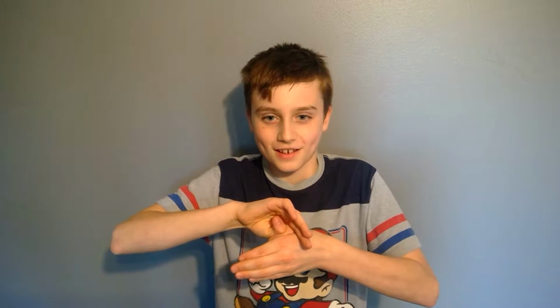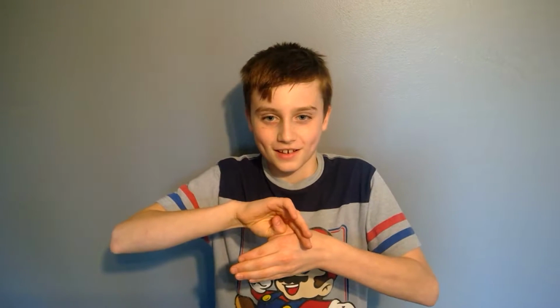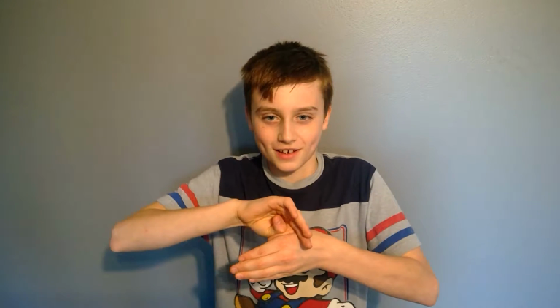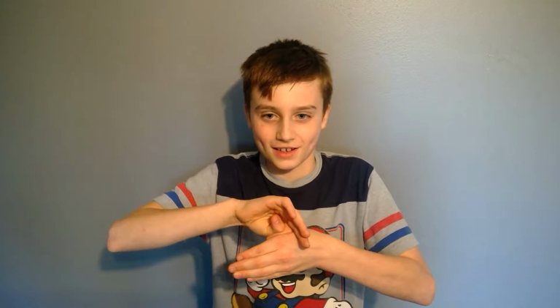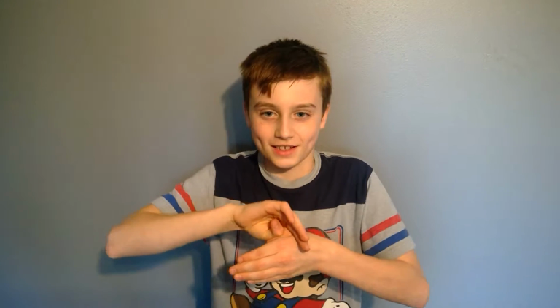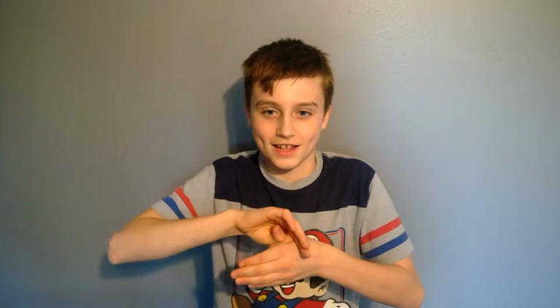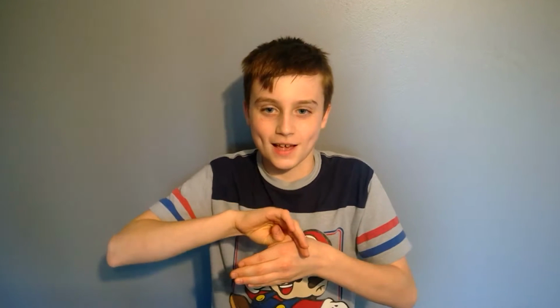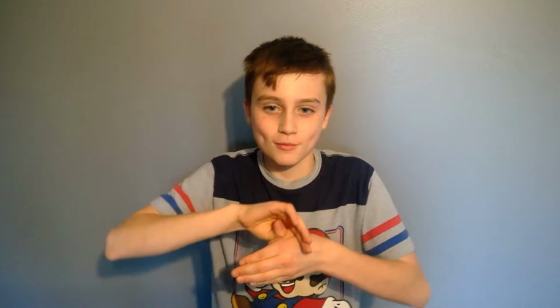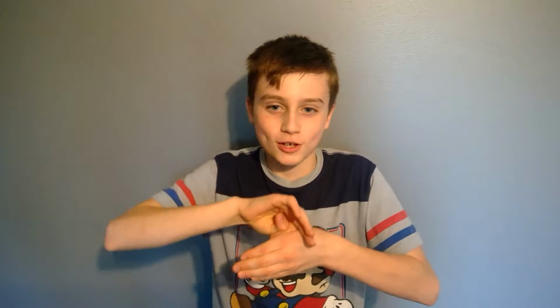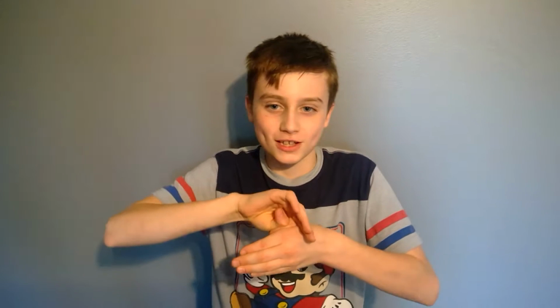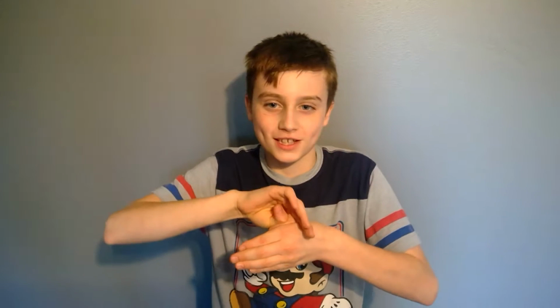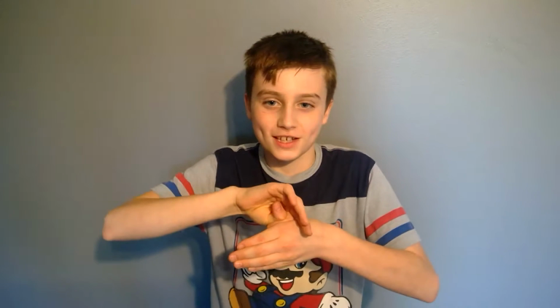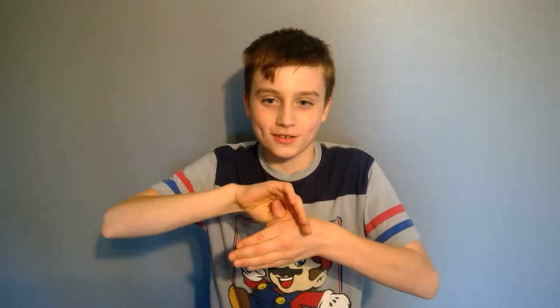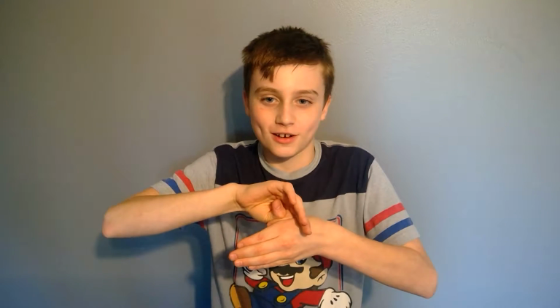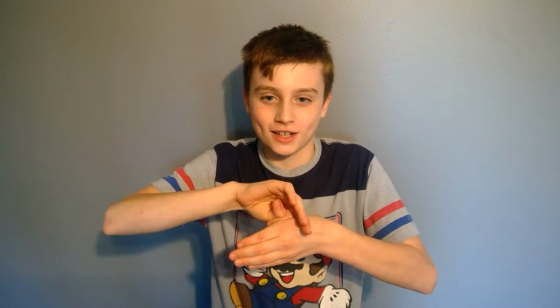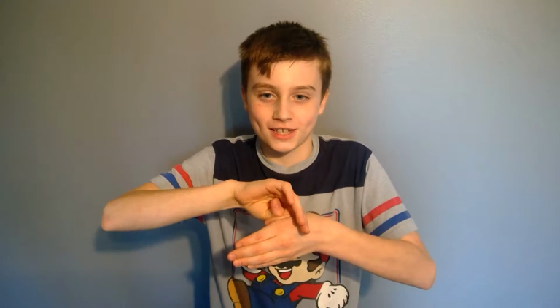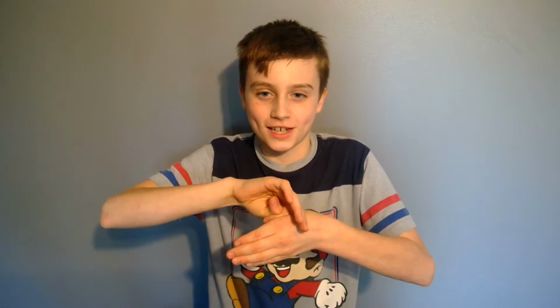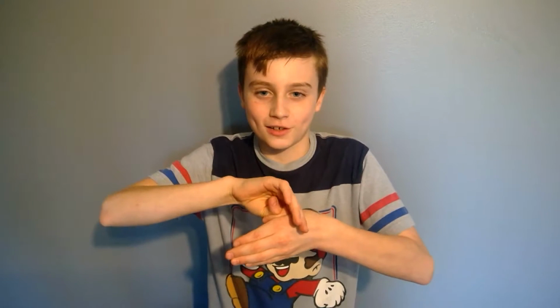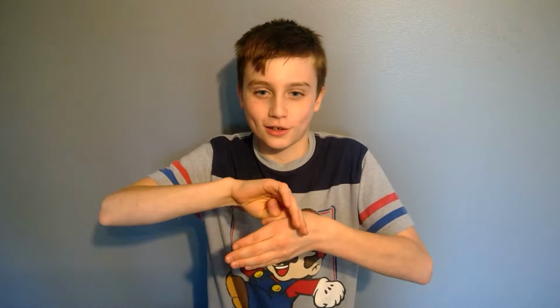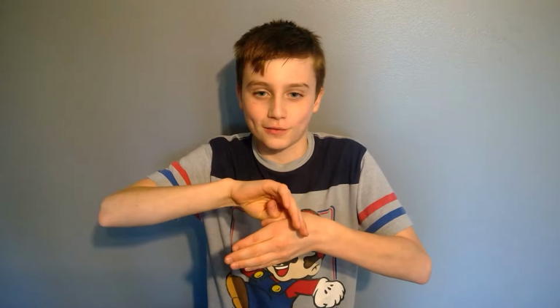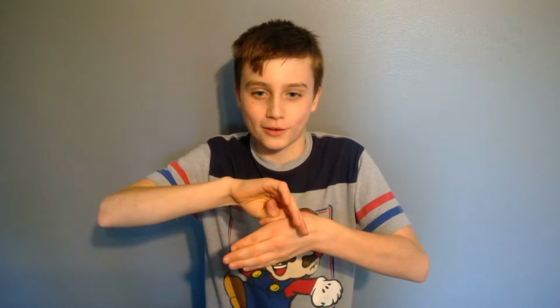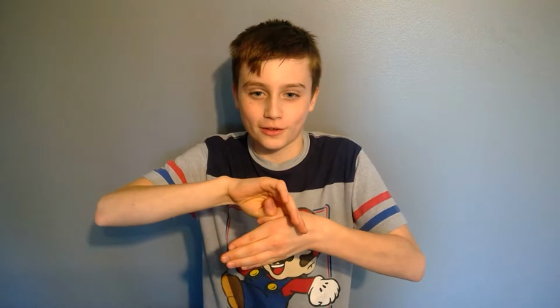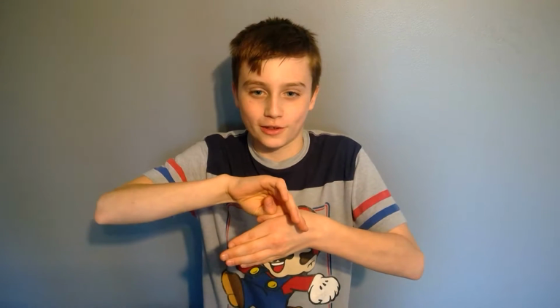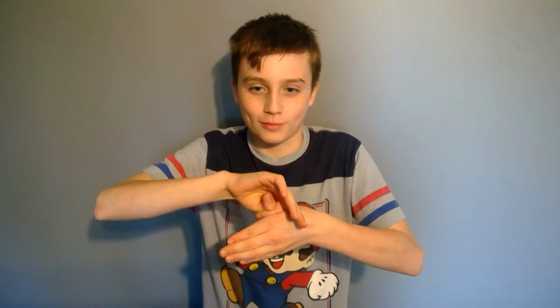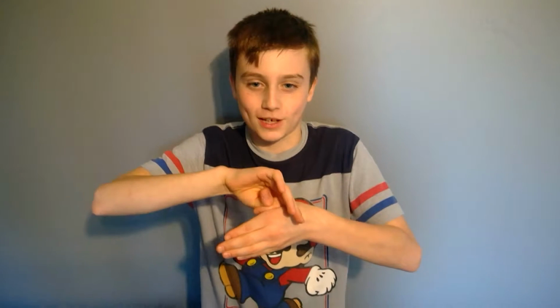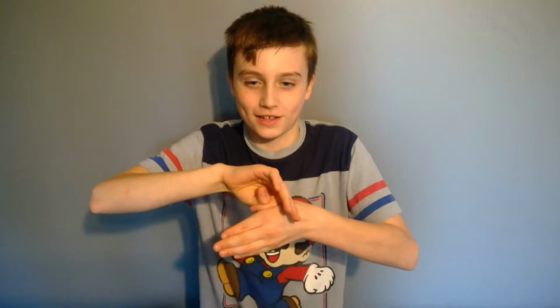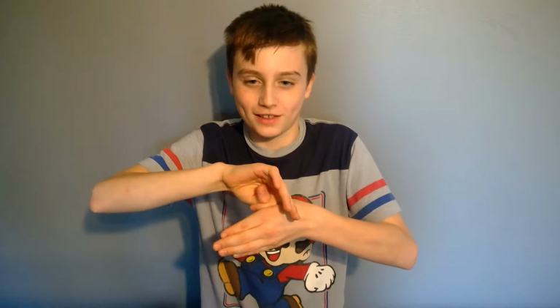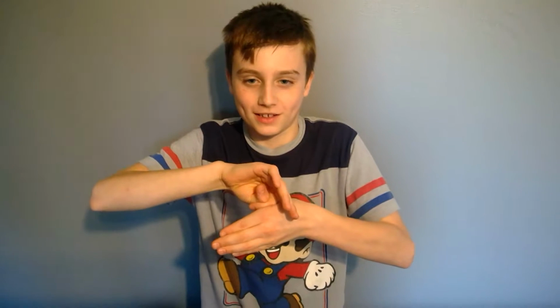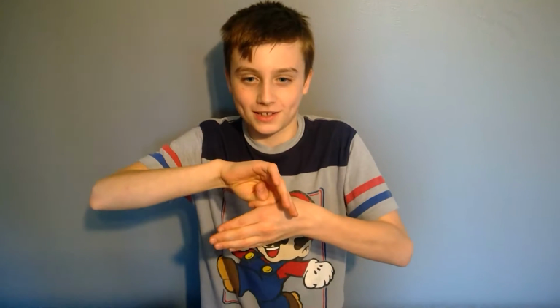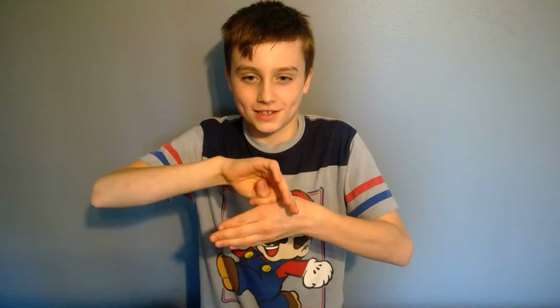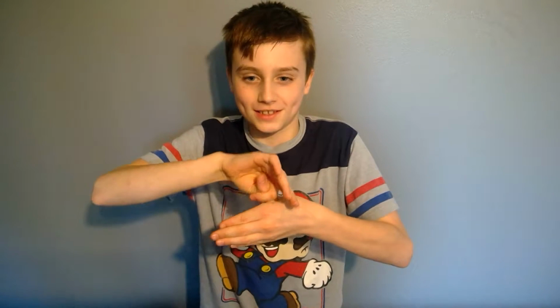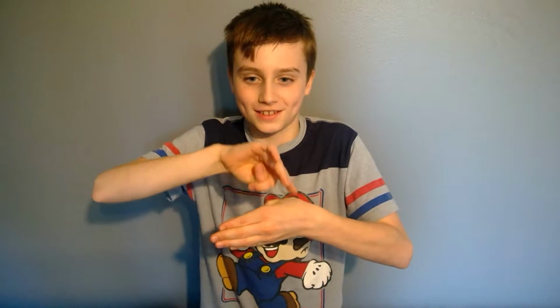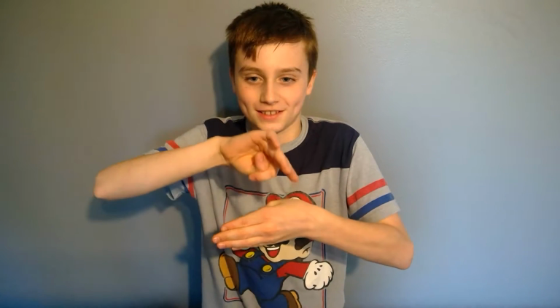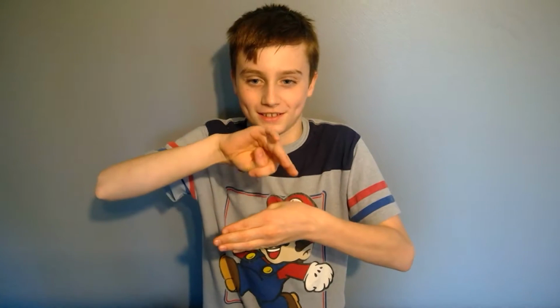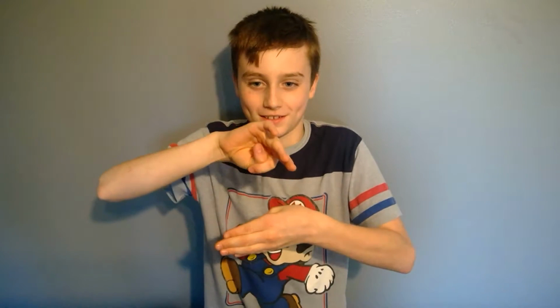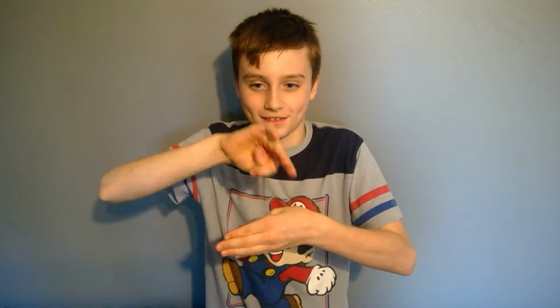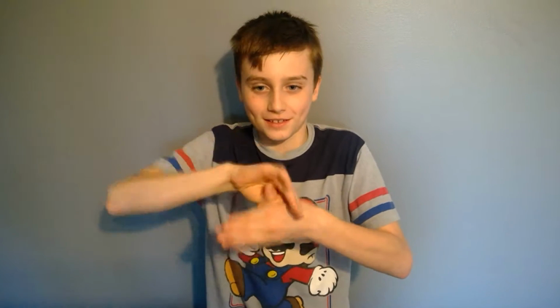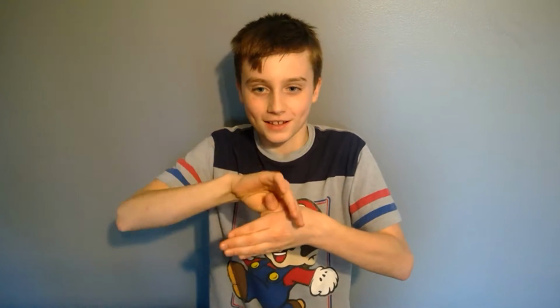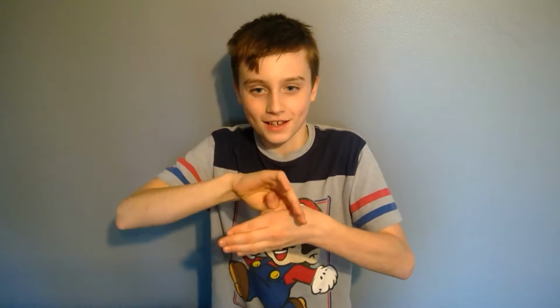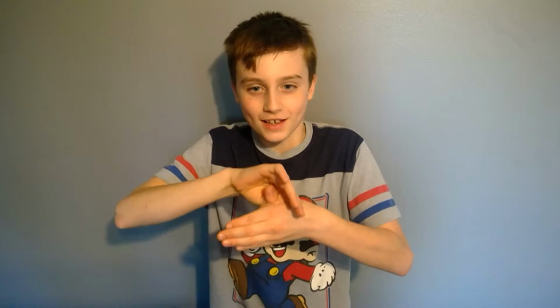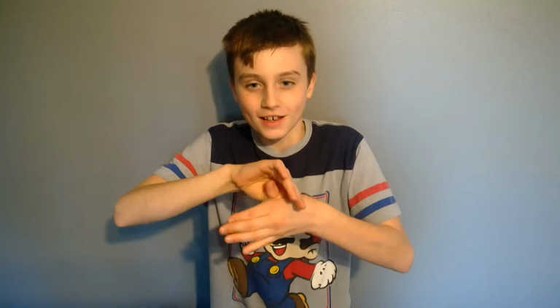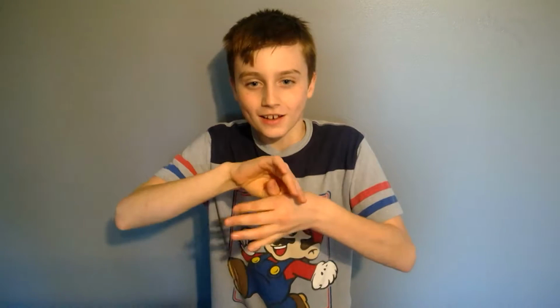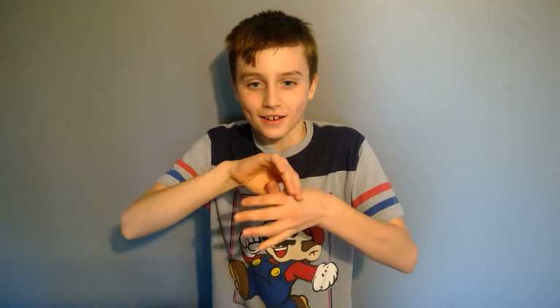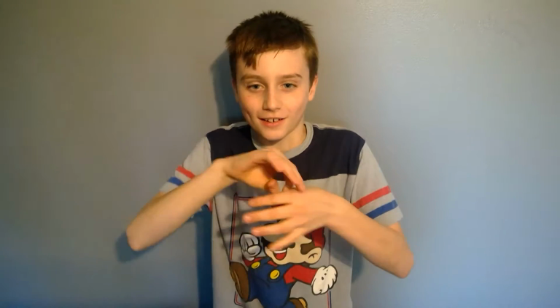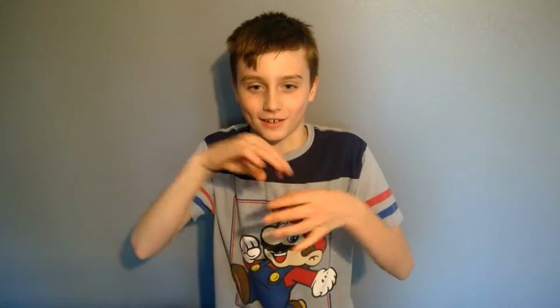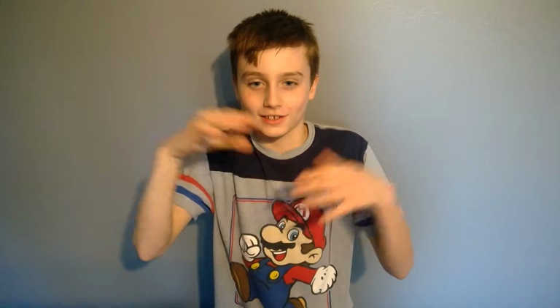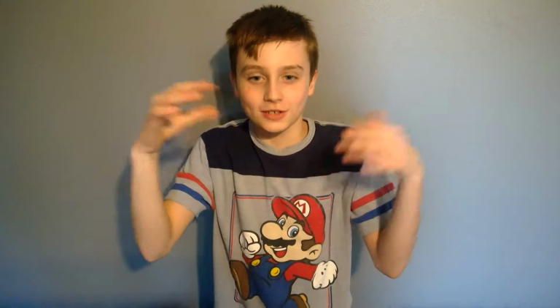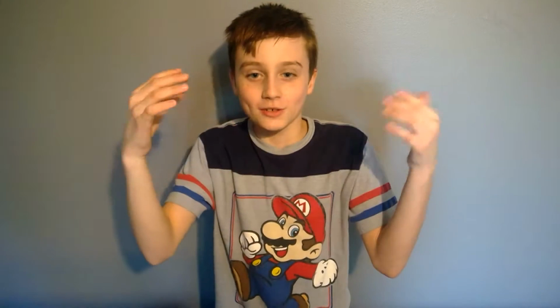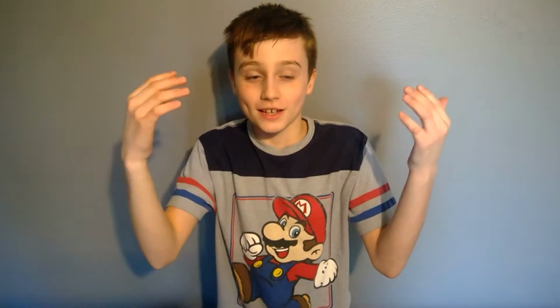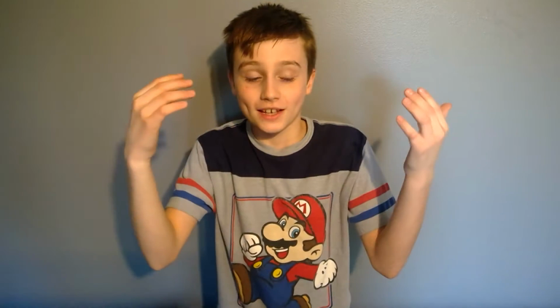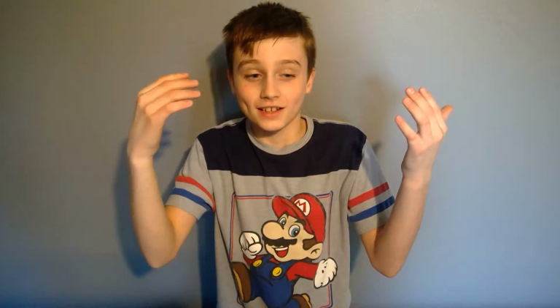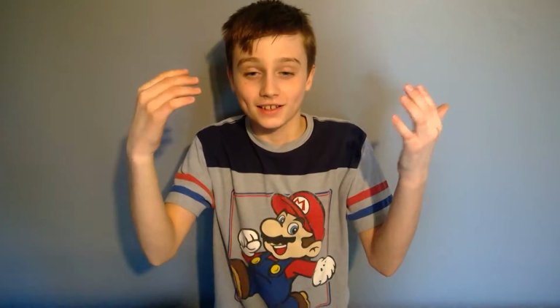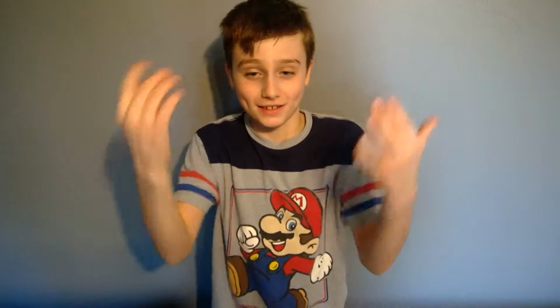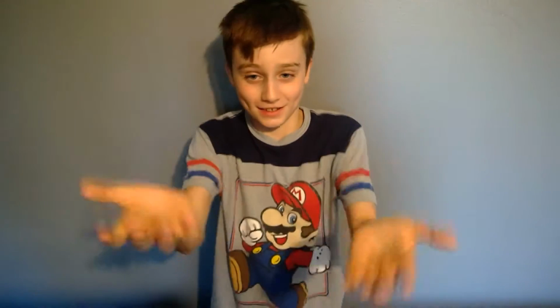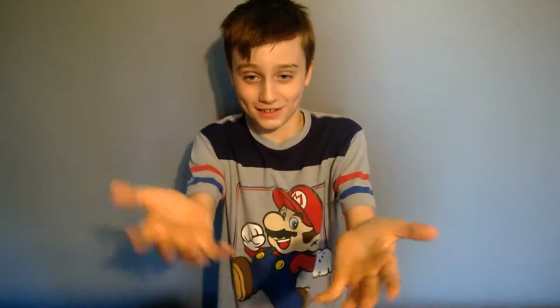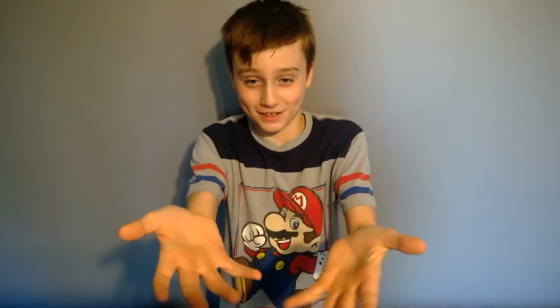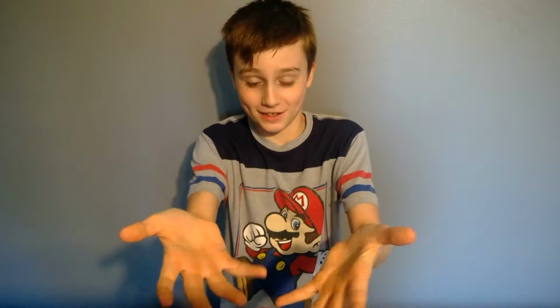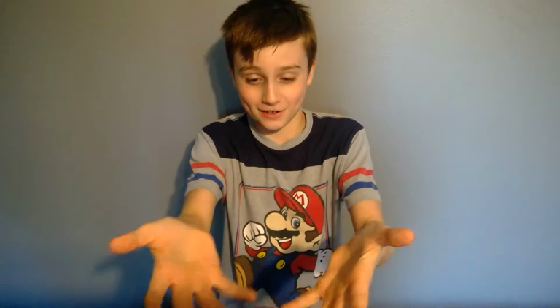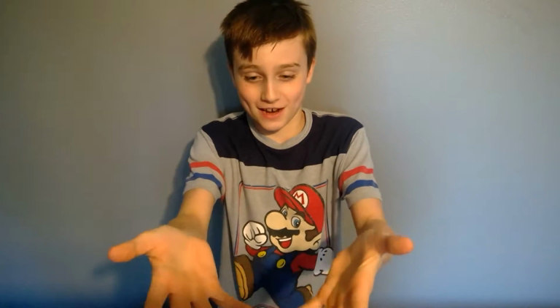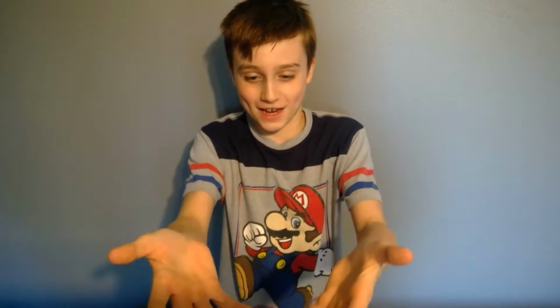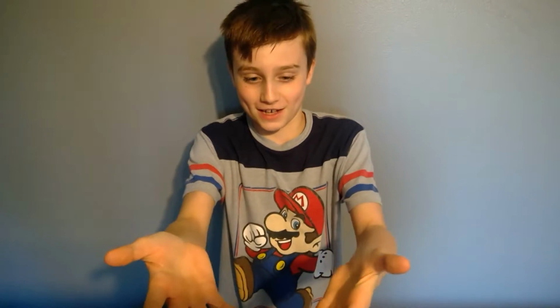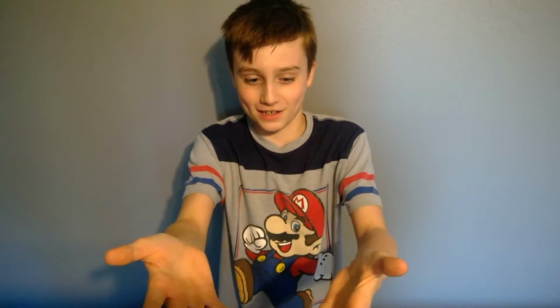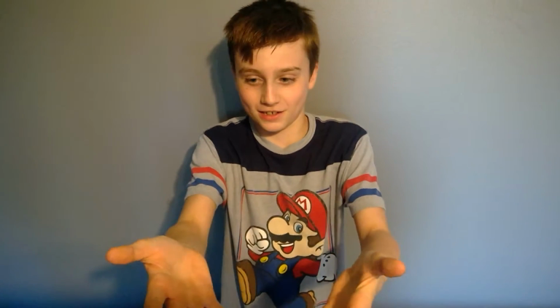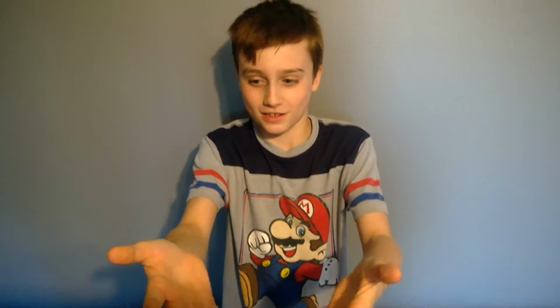Hi, today I'm going to teach you how to take off your thumb like this. All you need is your hands.